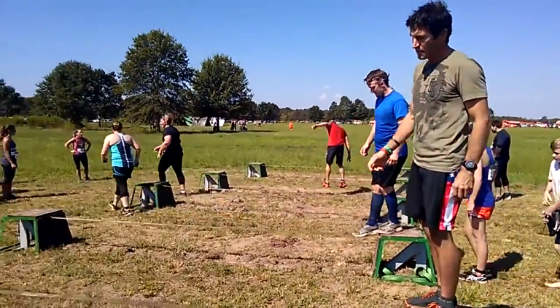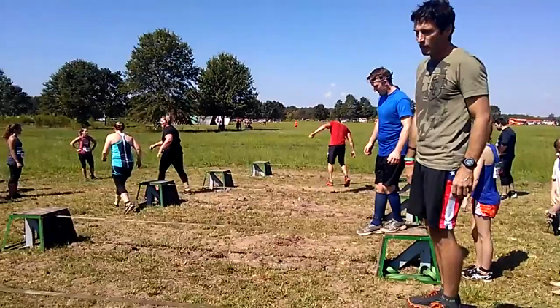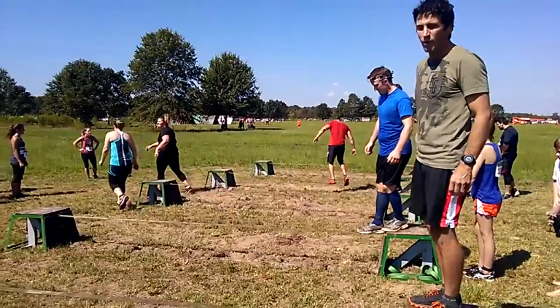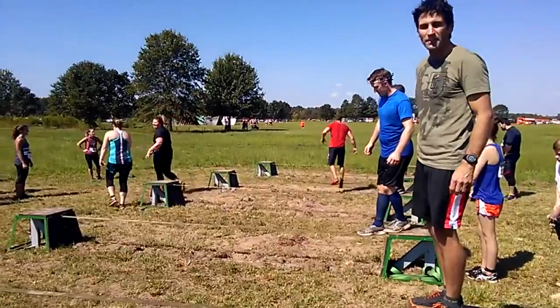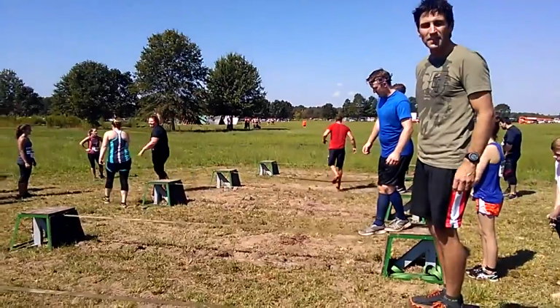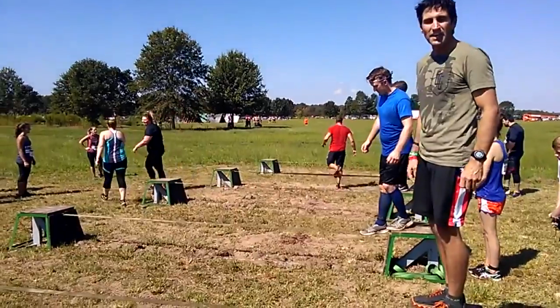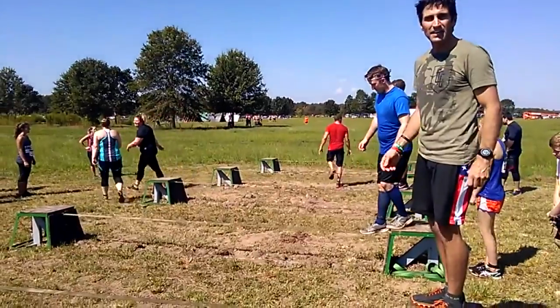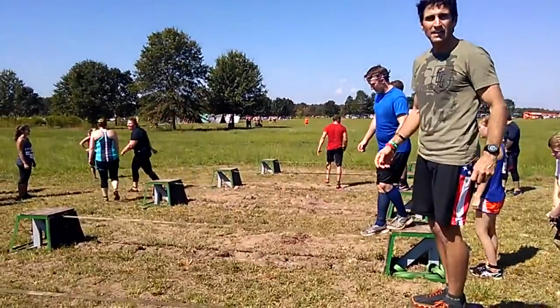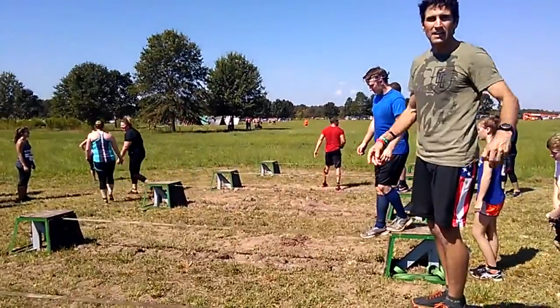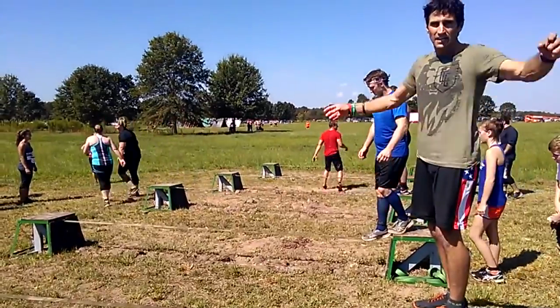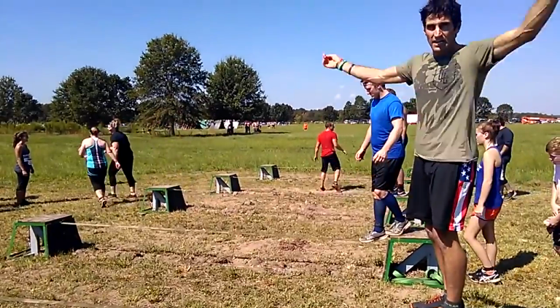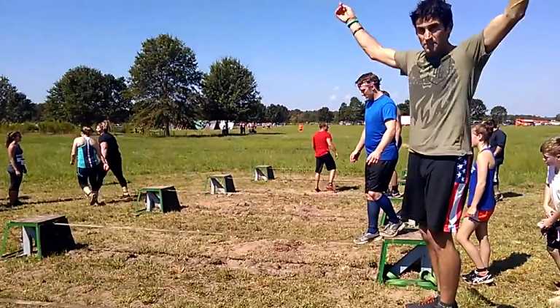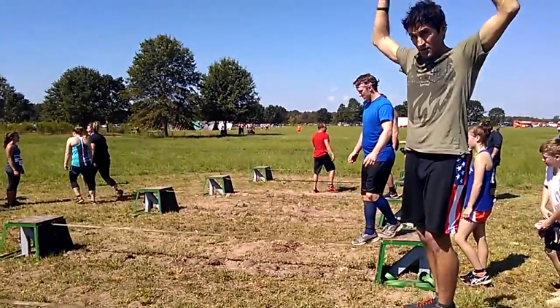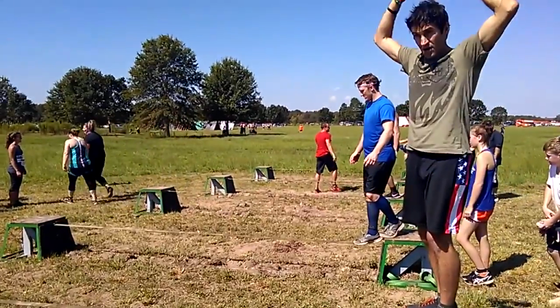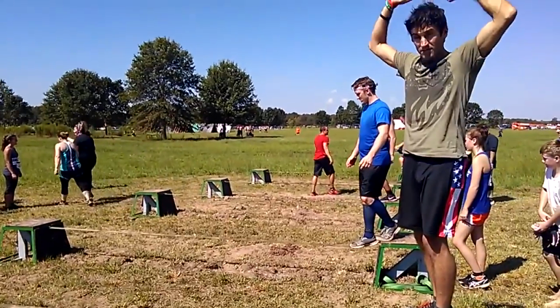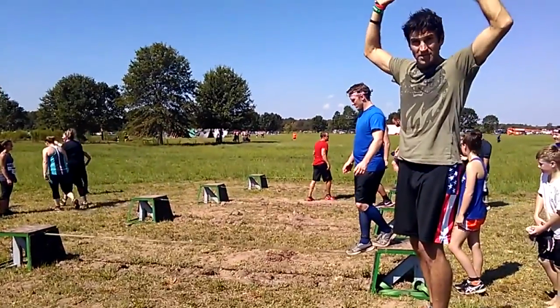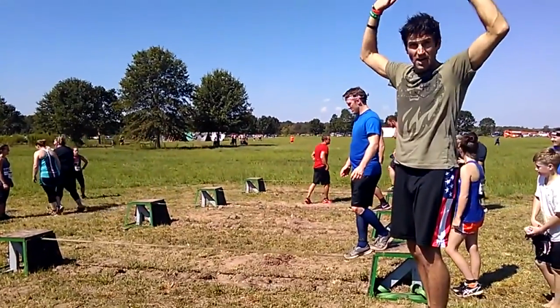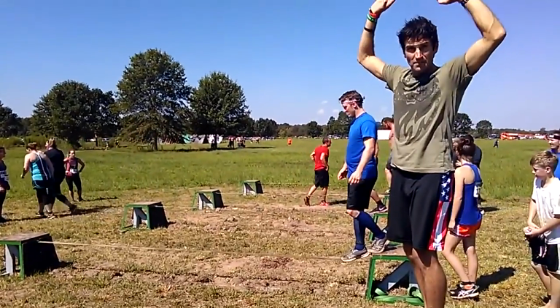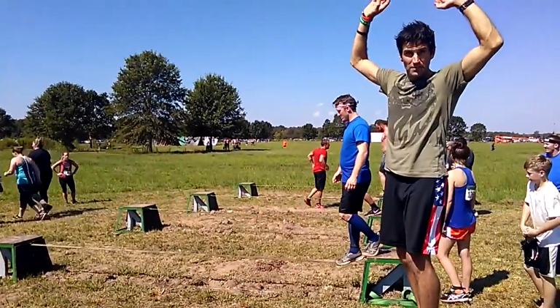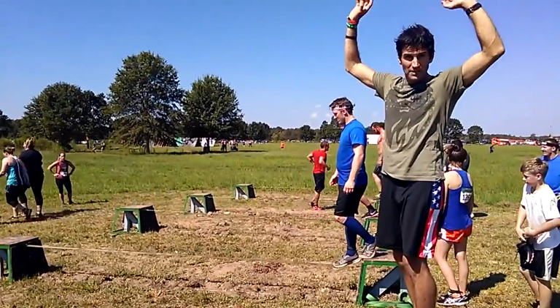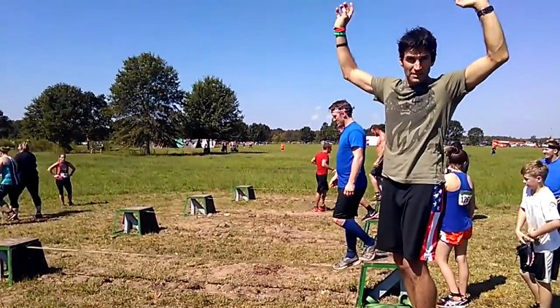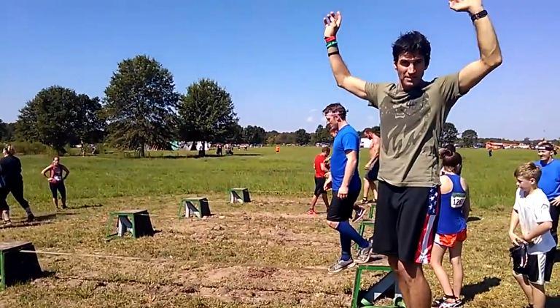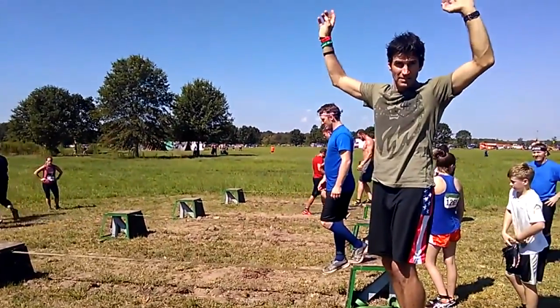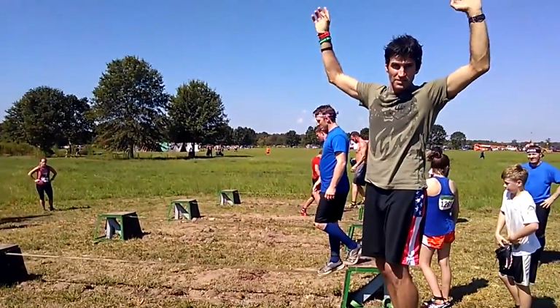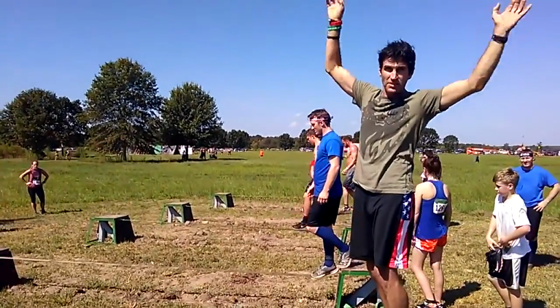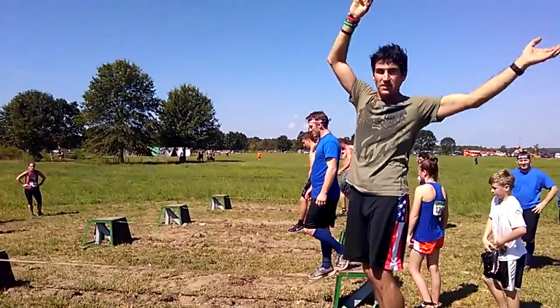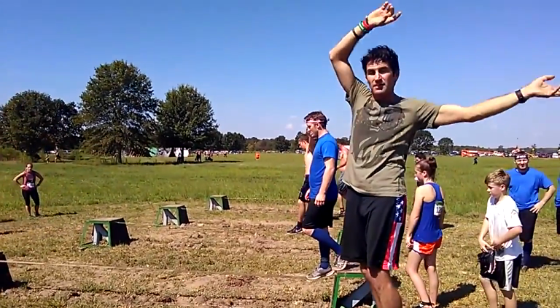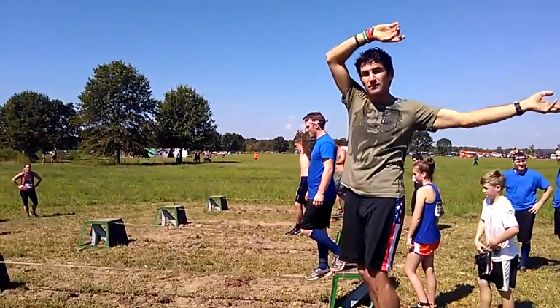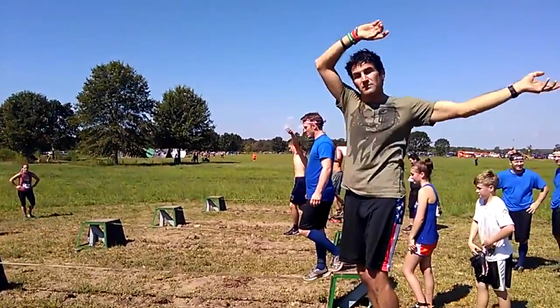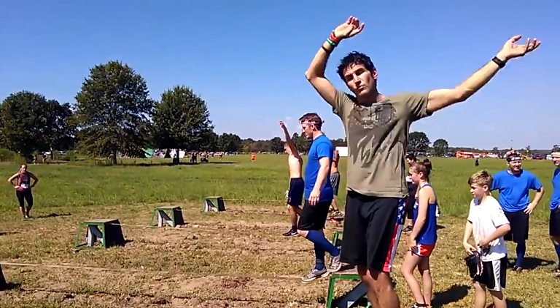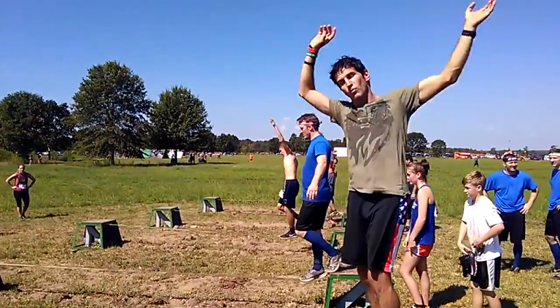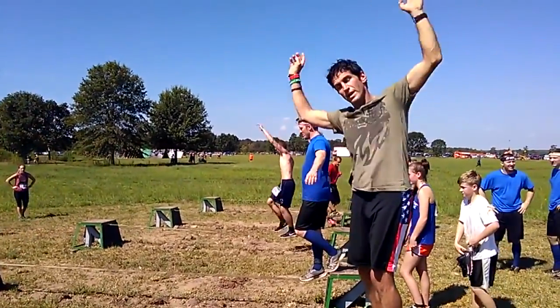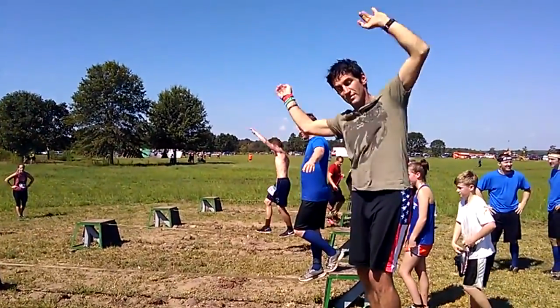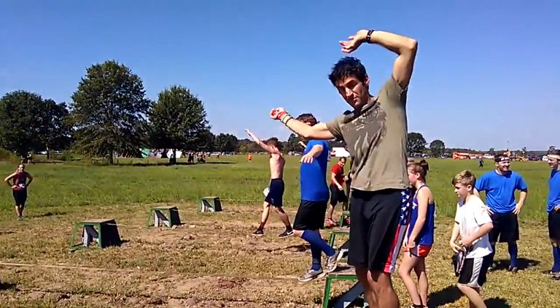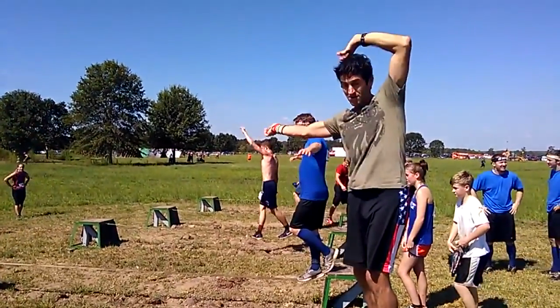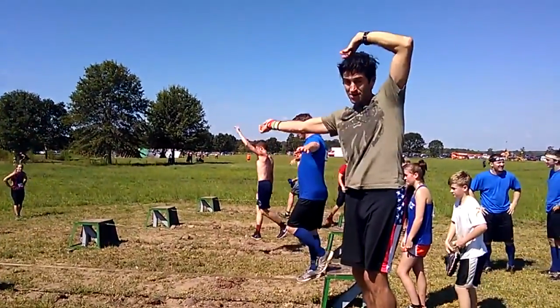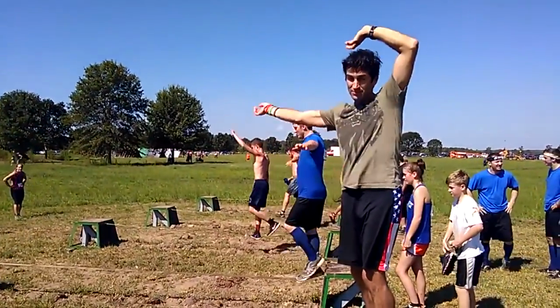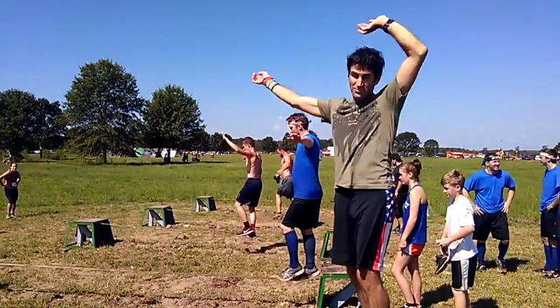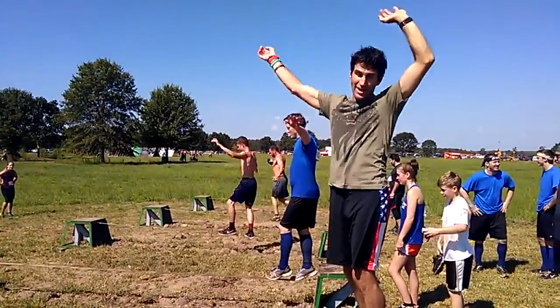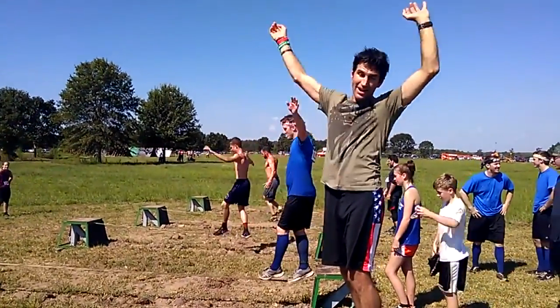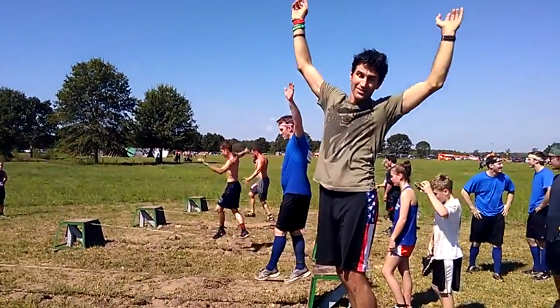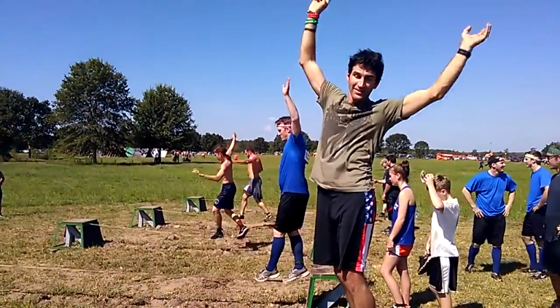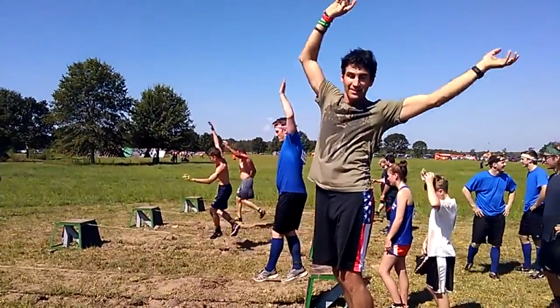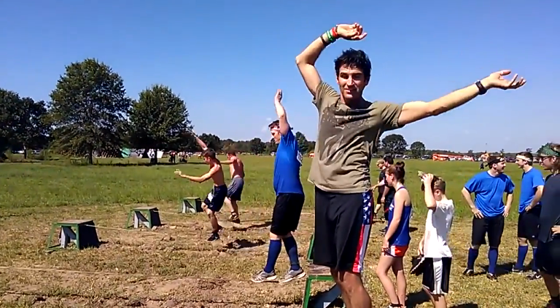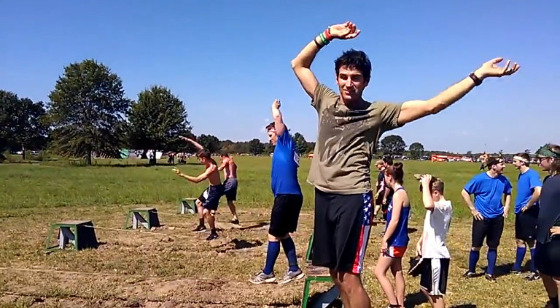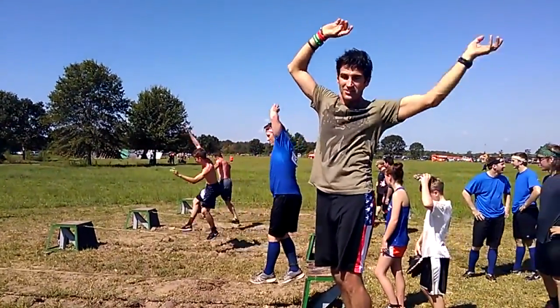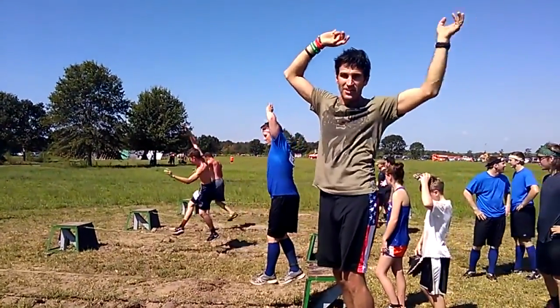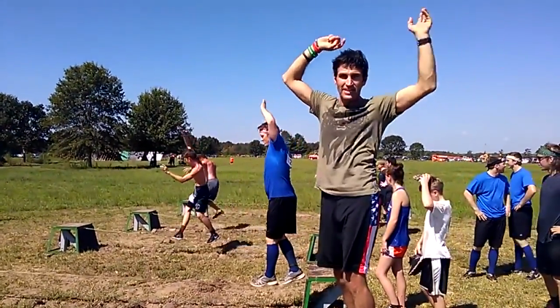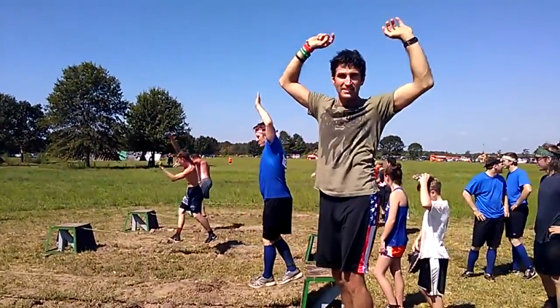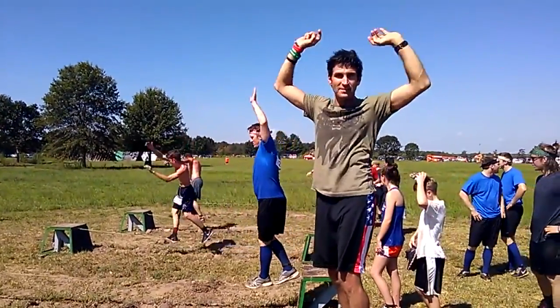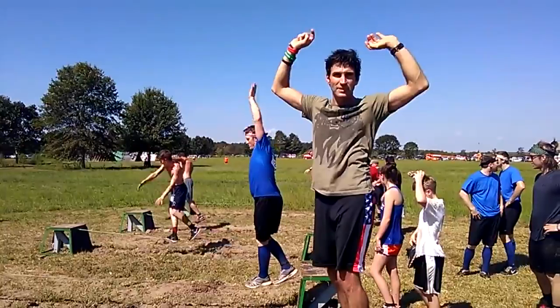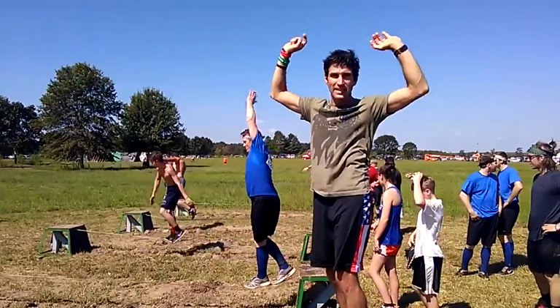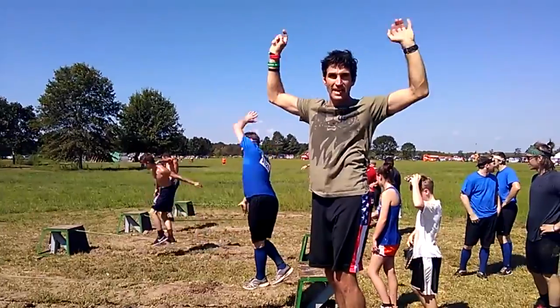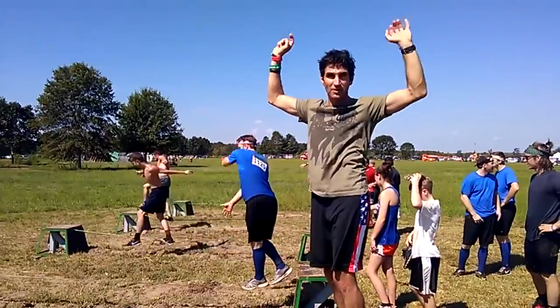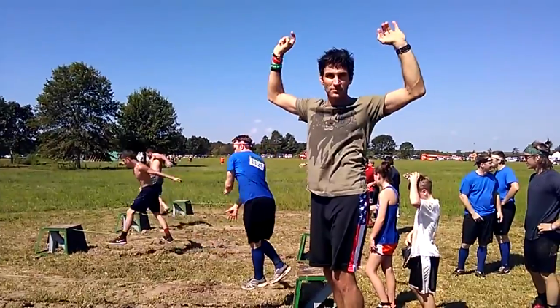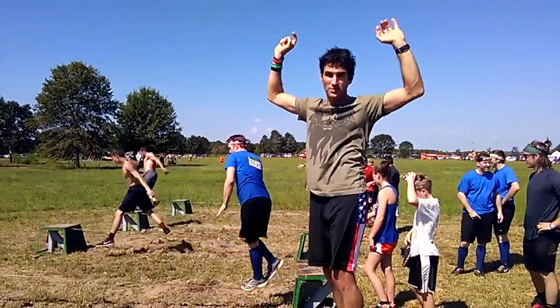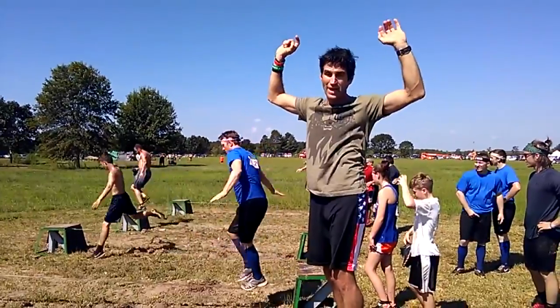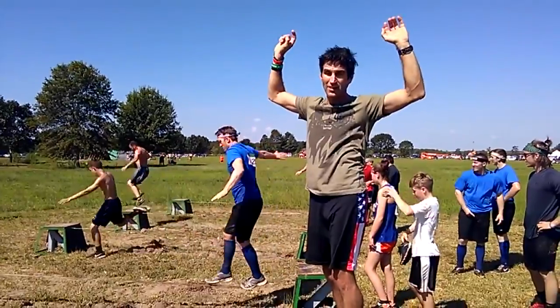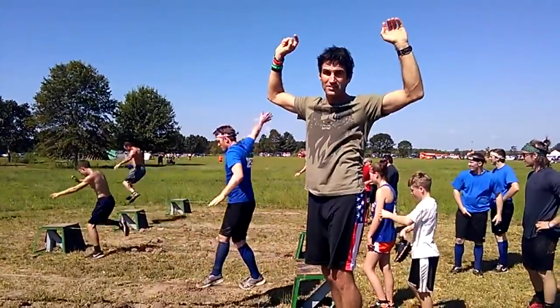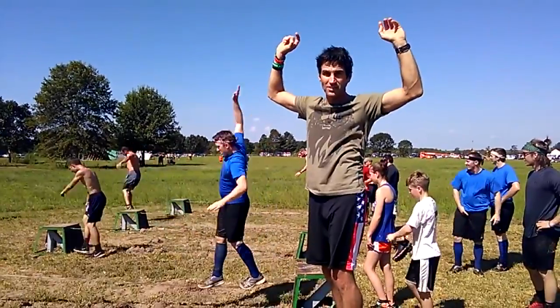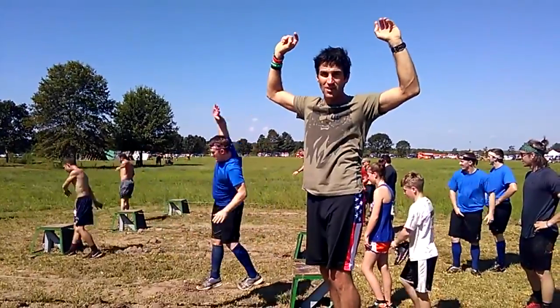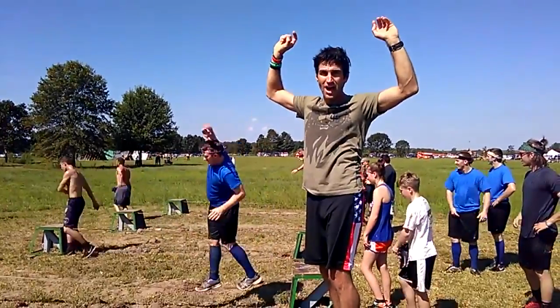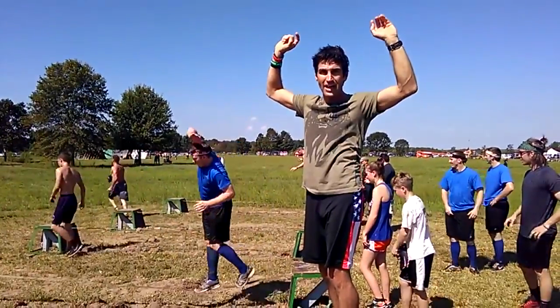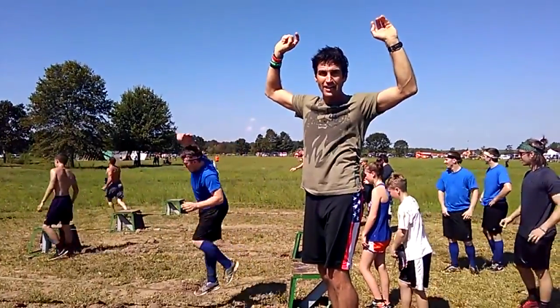One thing: keep your arms up so you can wave your arms around. It looks crazy, but that helps your balance a lot.